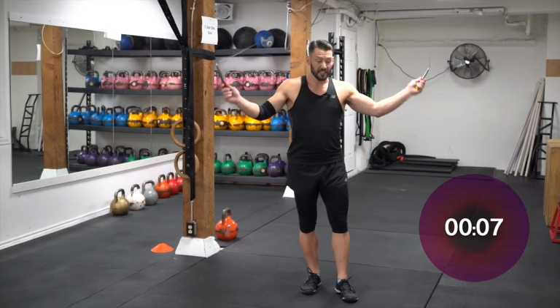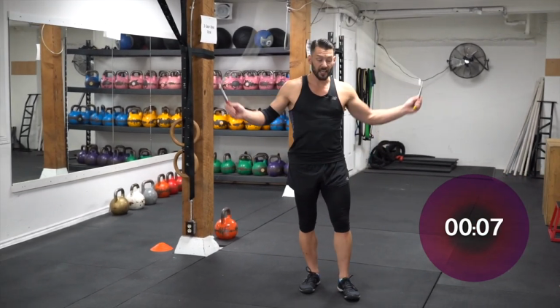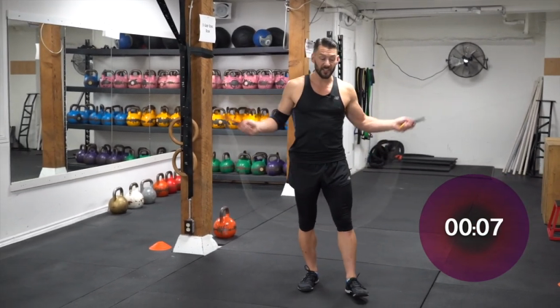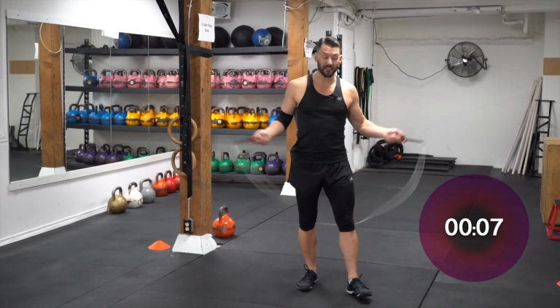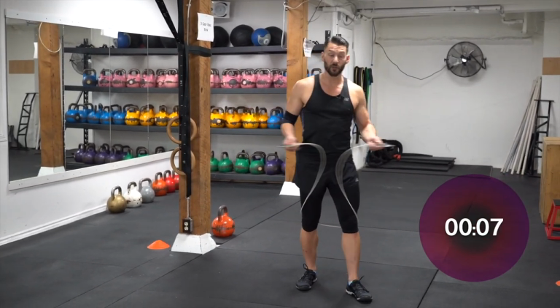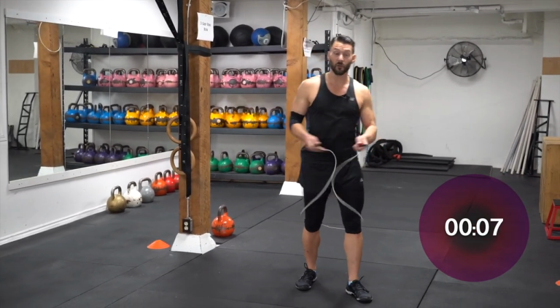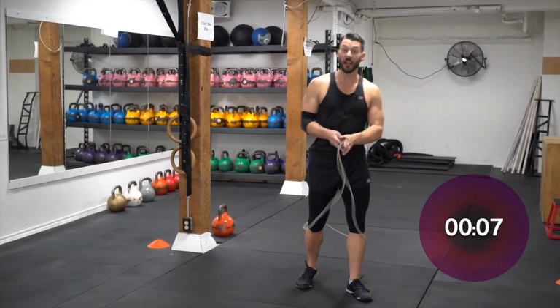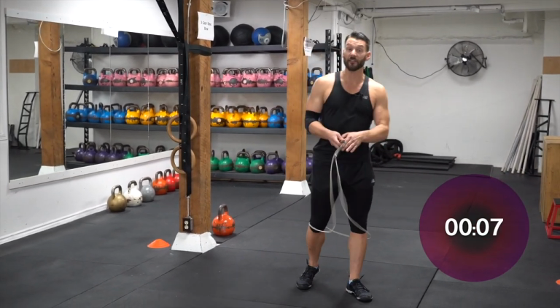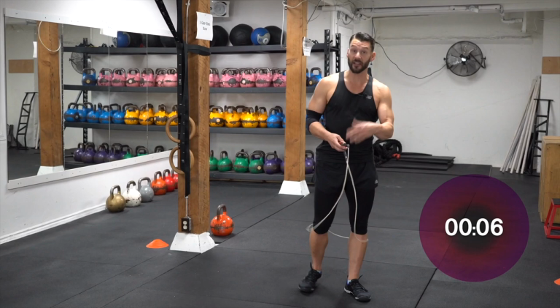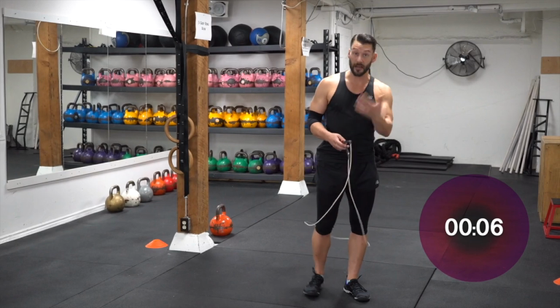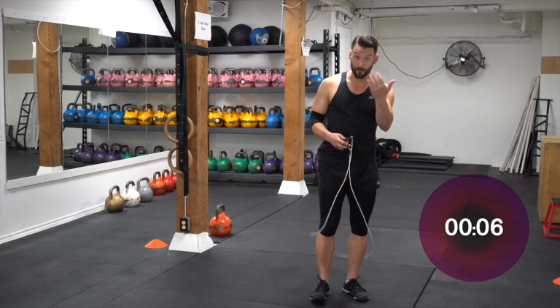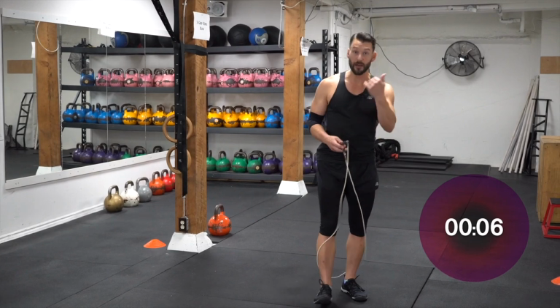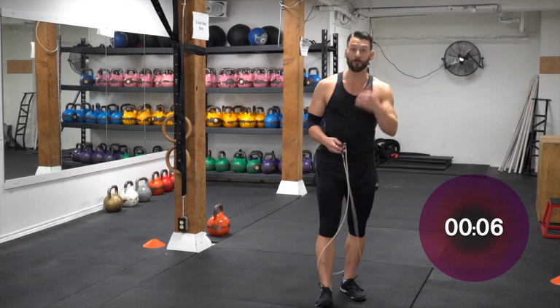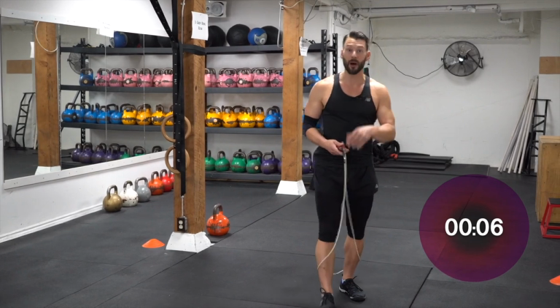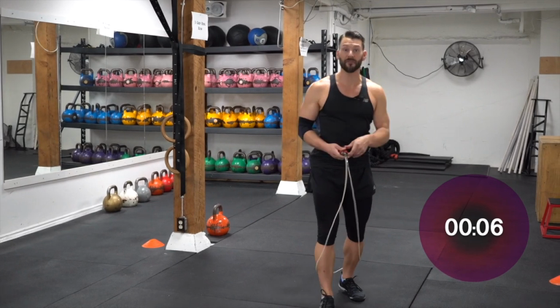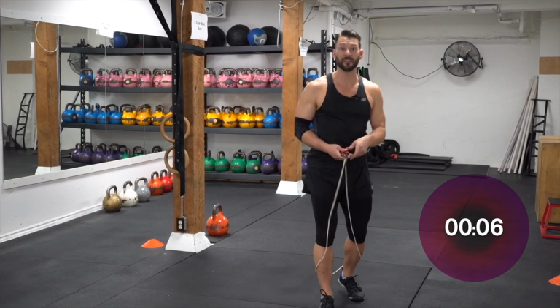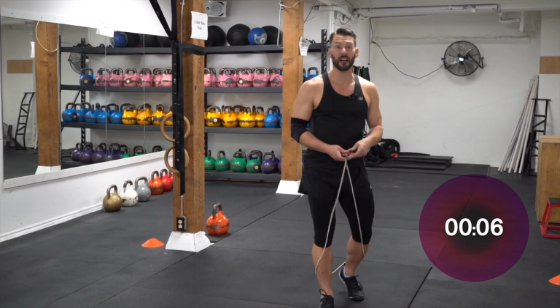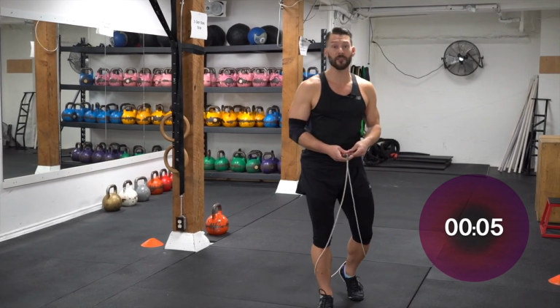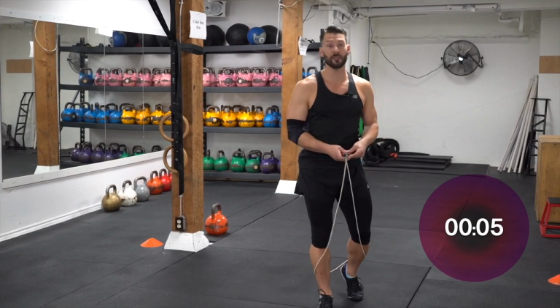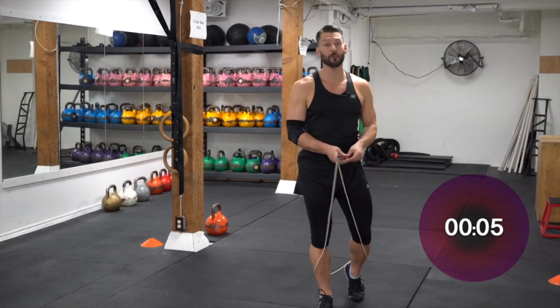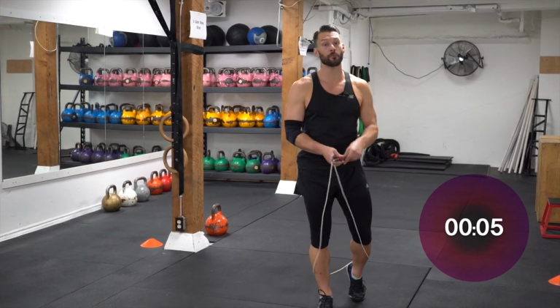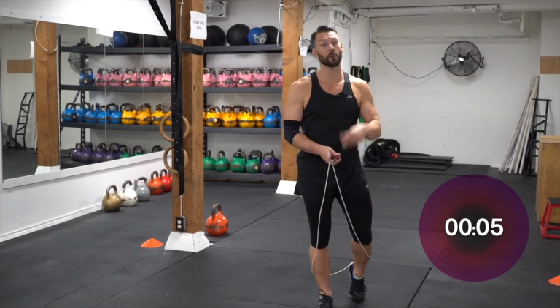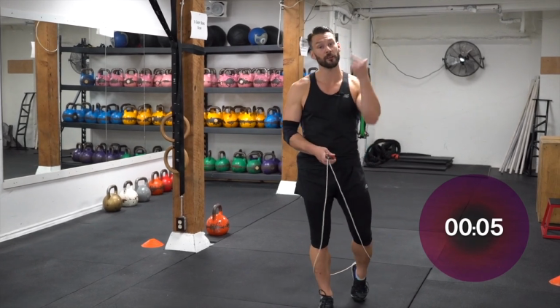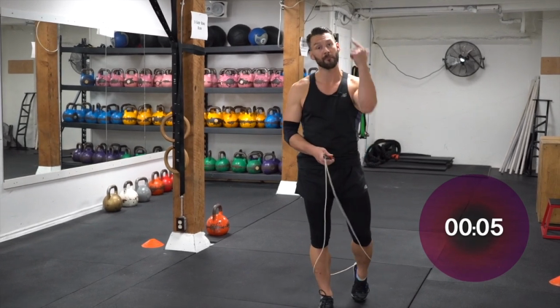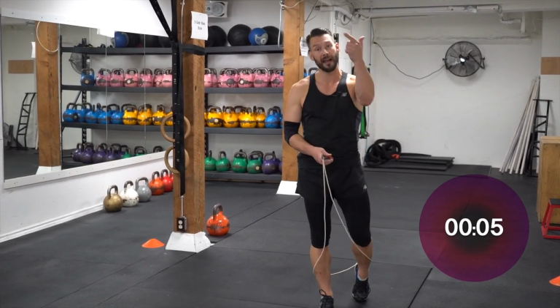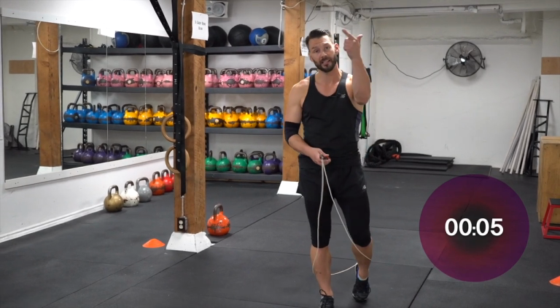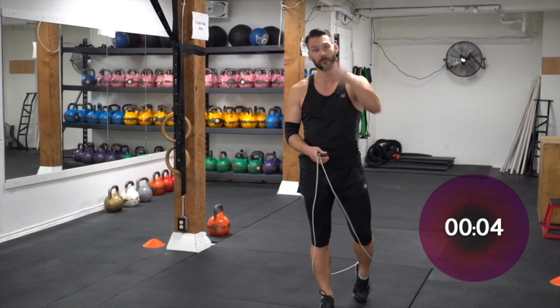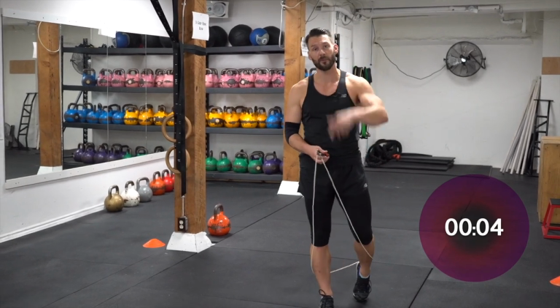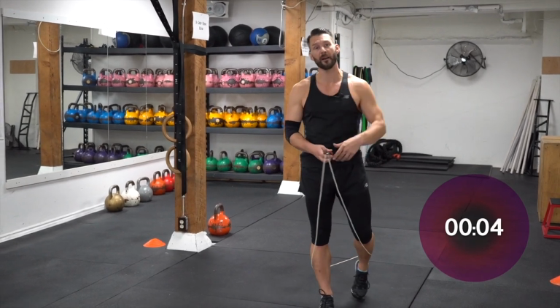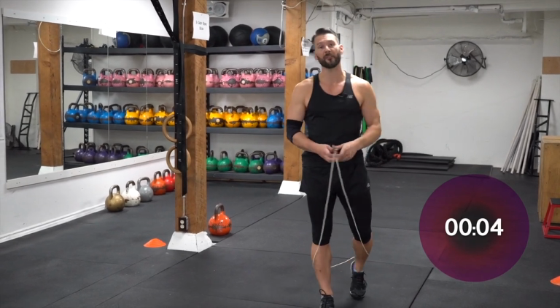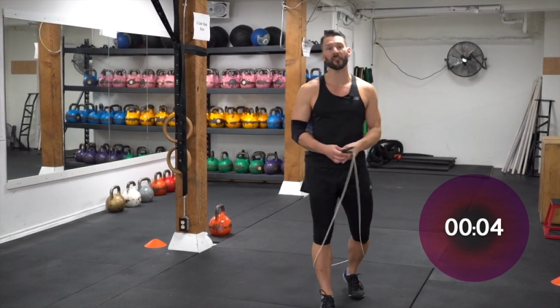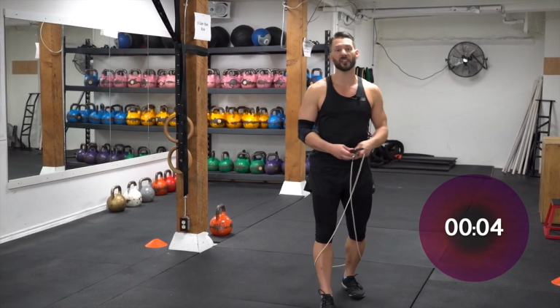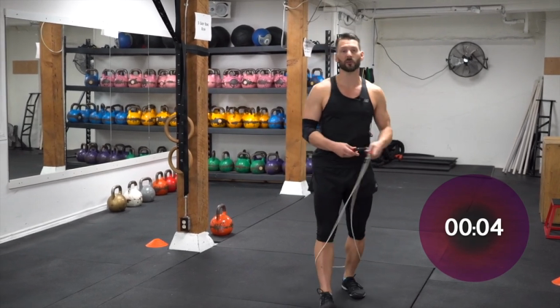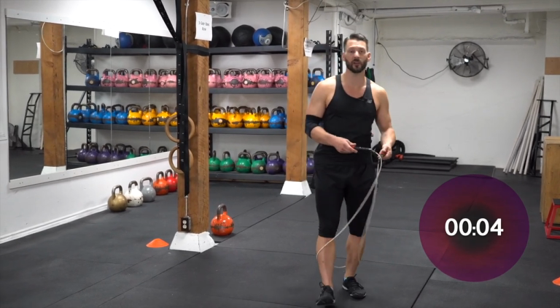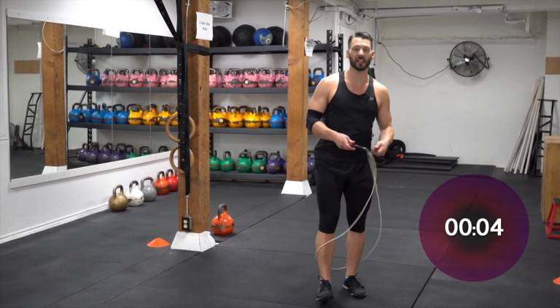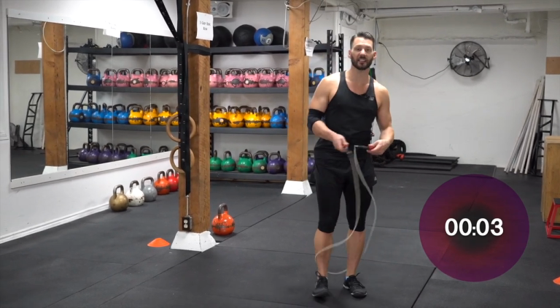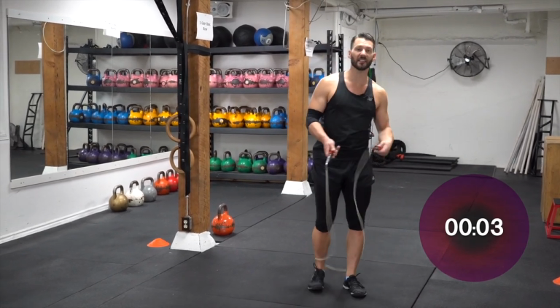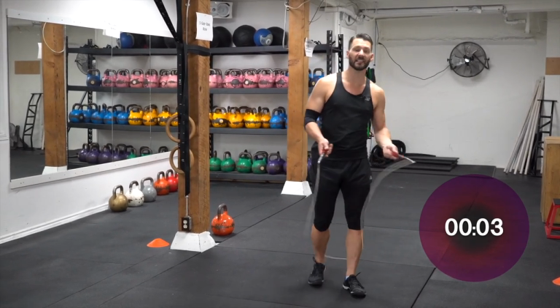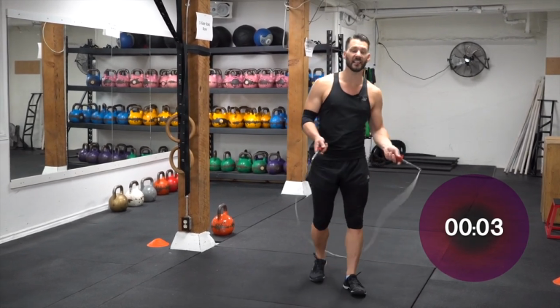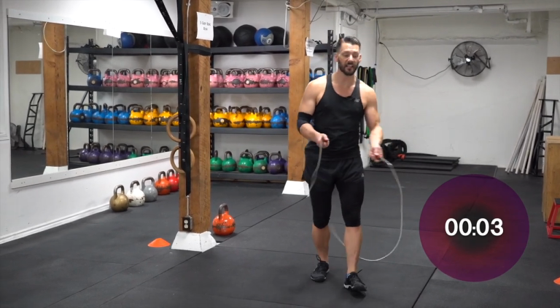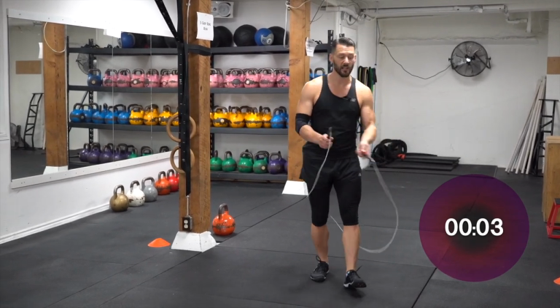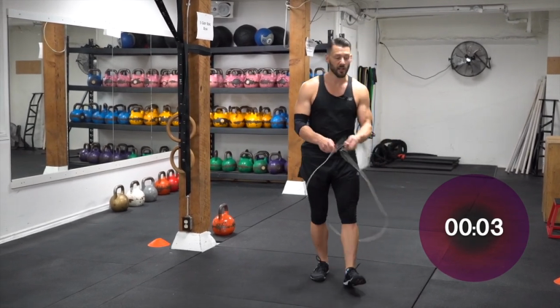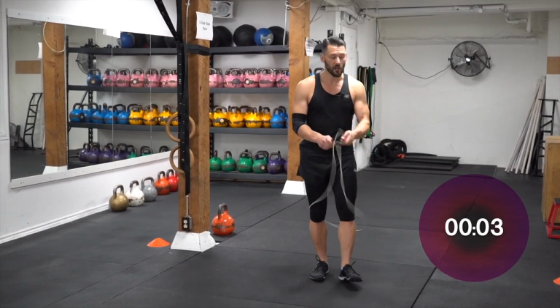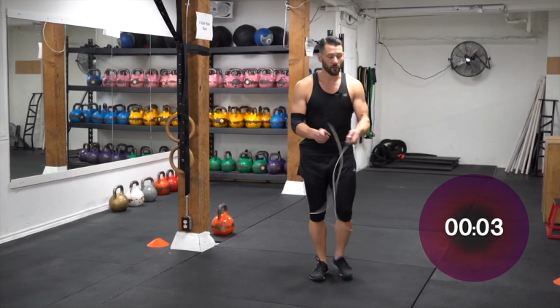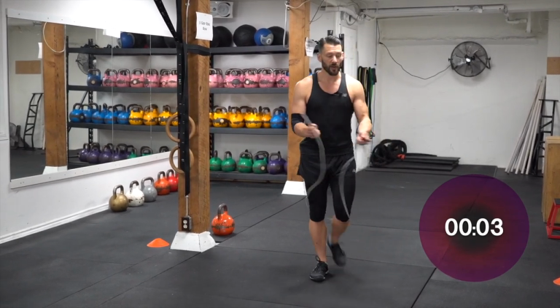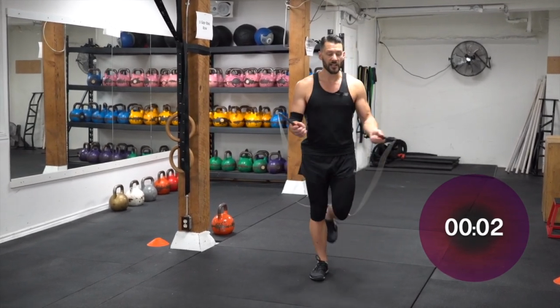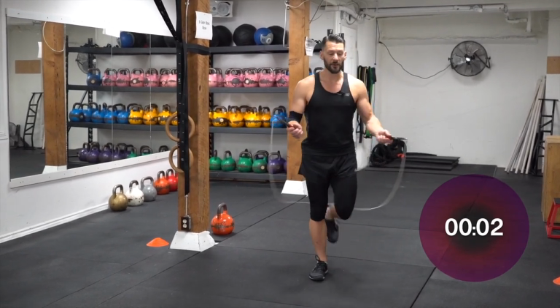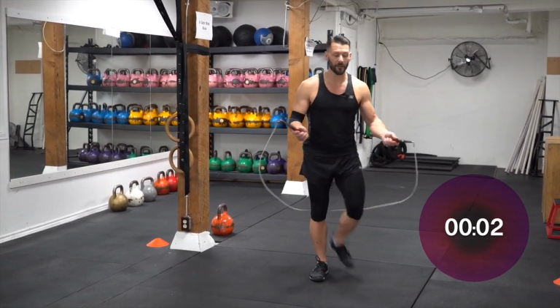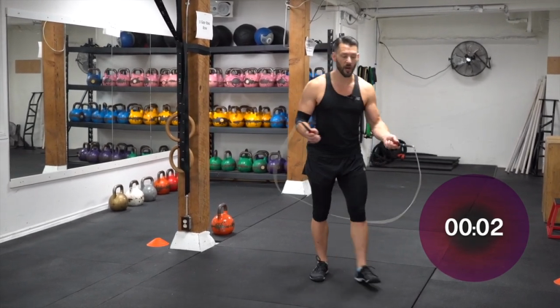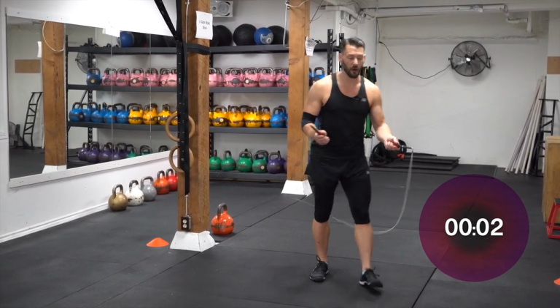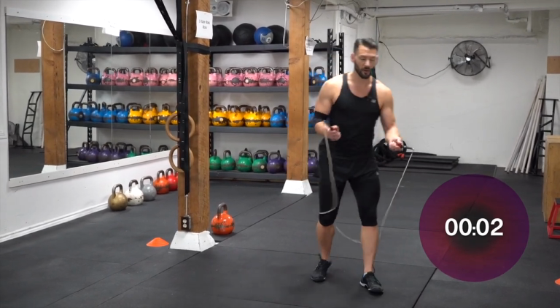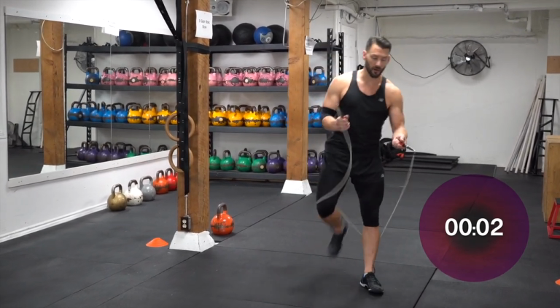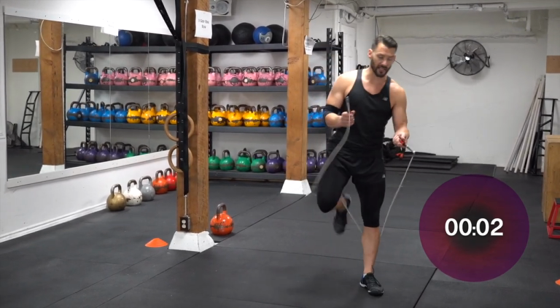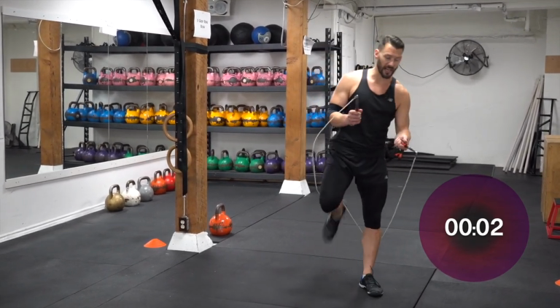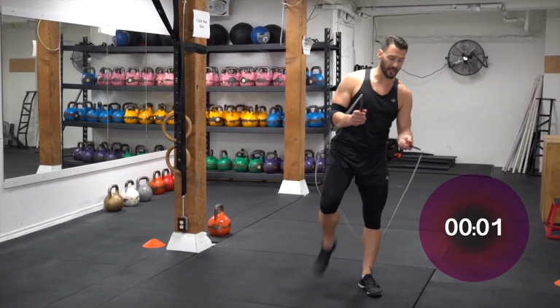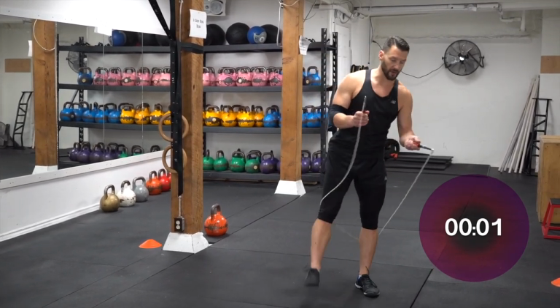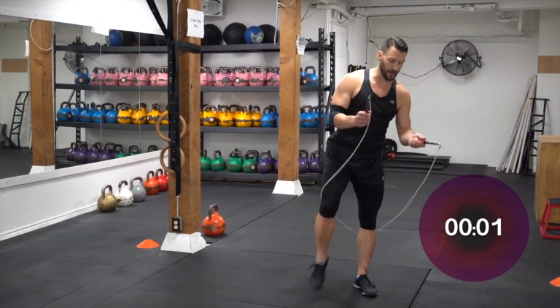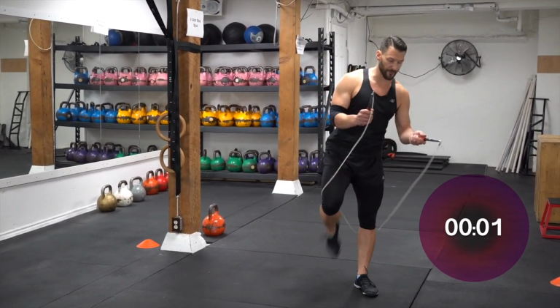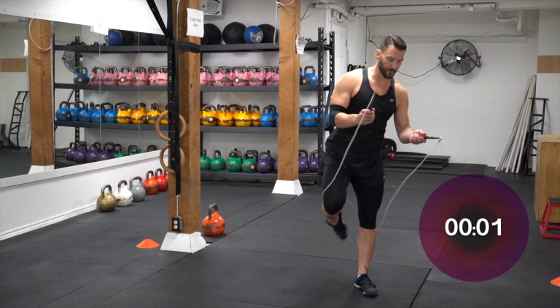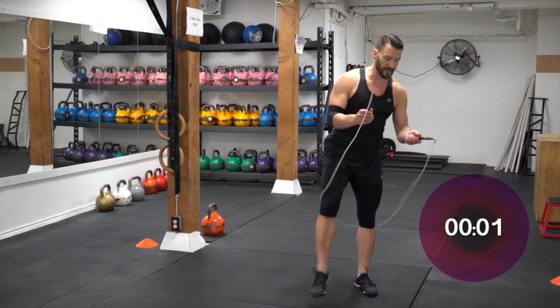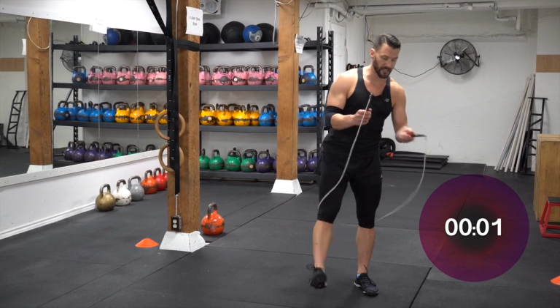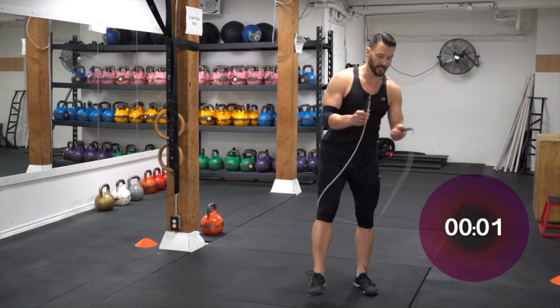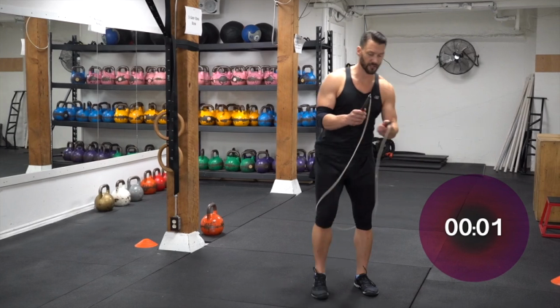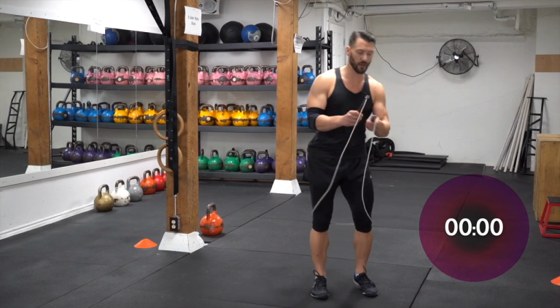You guys are doing great. If you're getting pretty puffed out, that means you're putting in maximum effort — that's what we like to see. Ready? Here we go, going again. Round three.